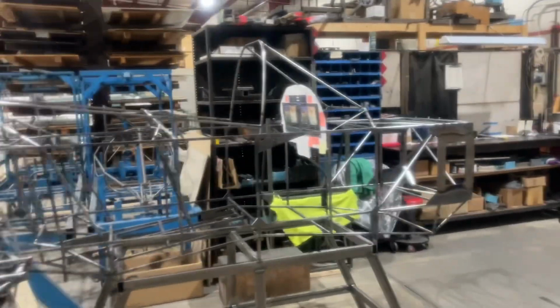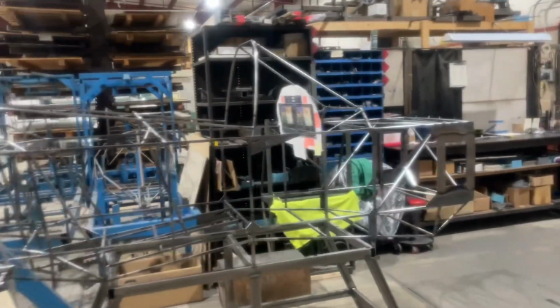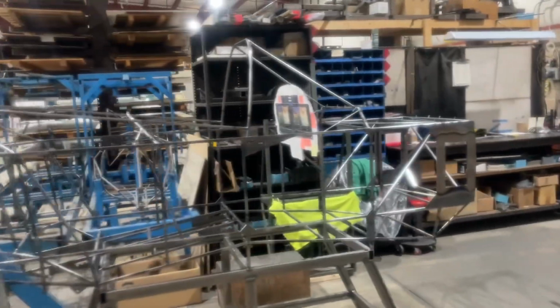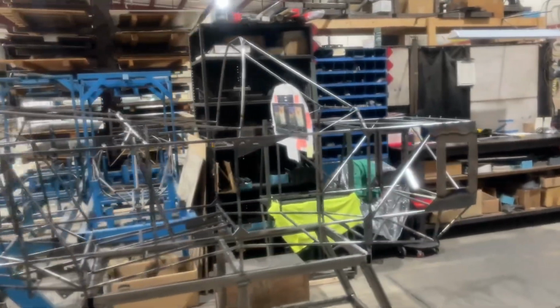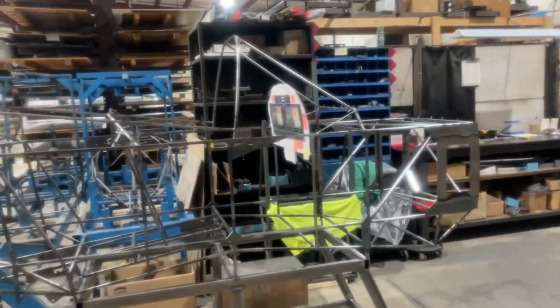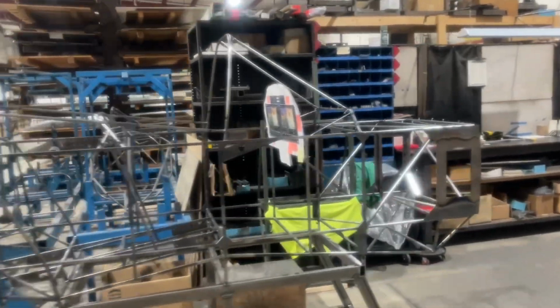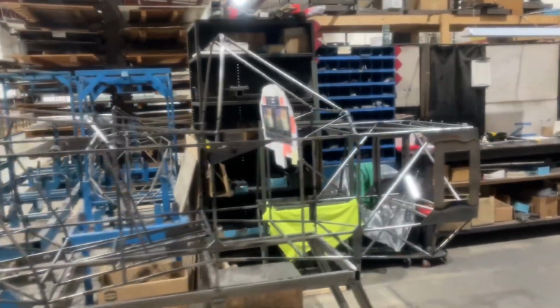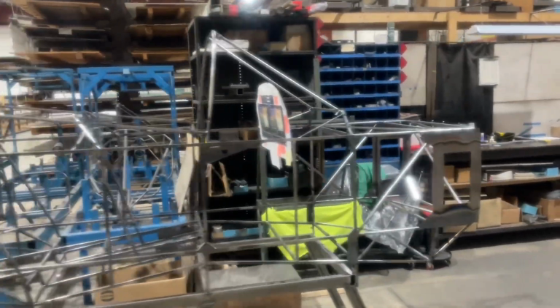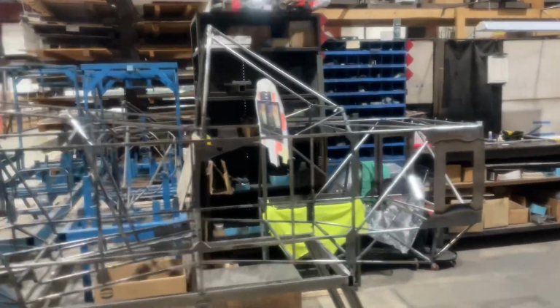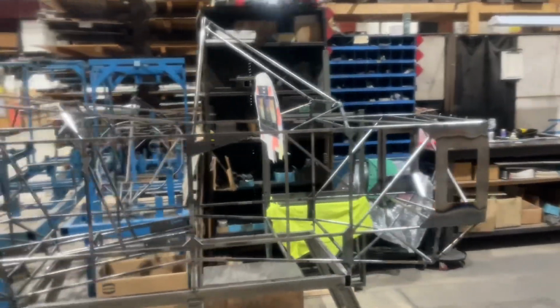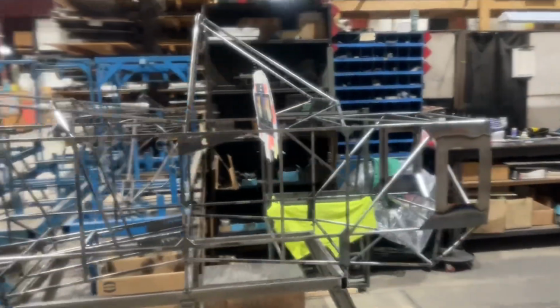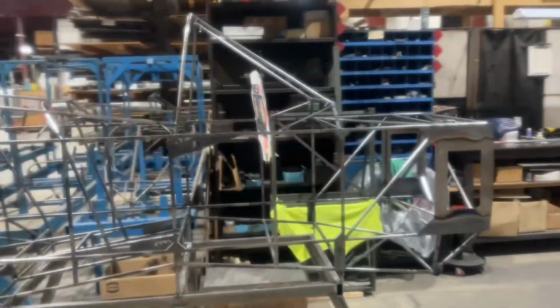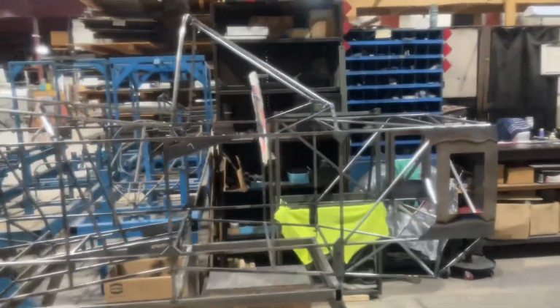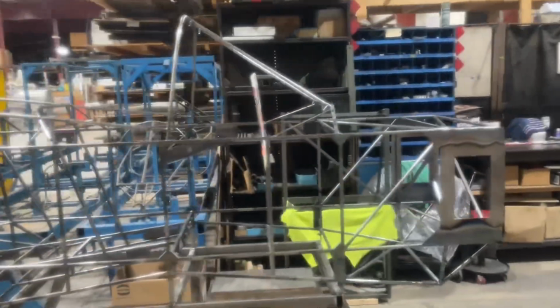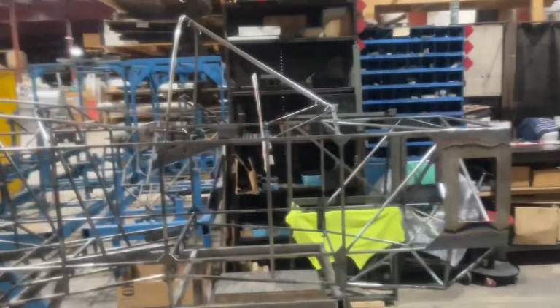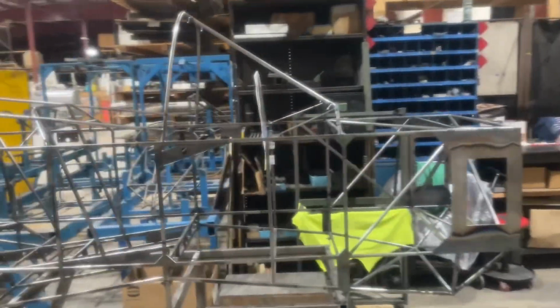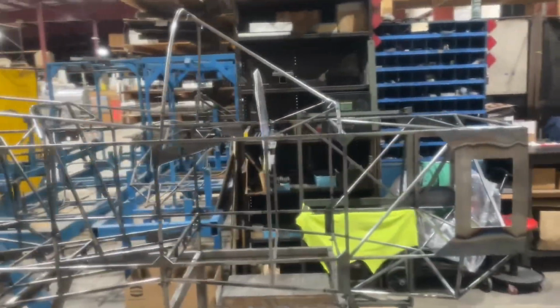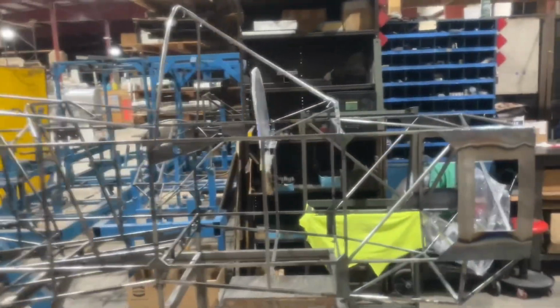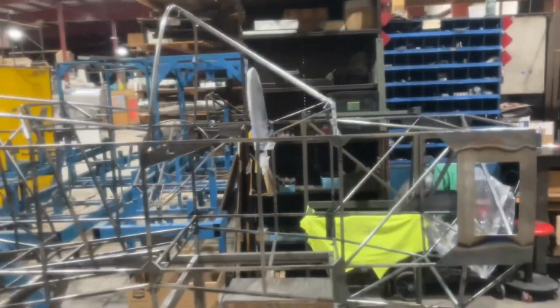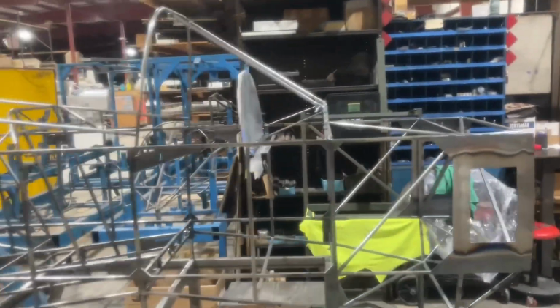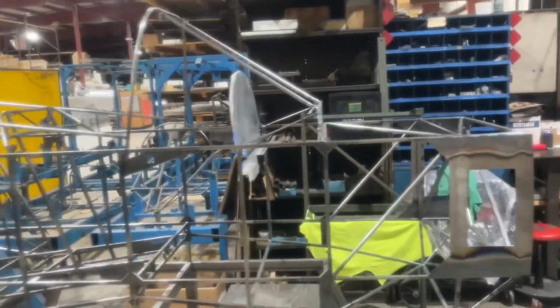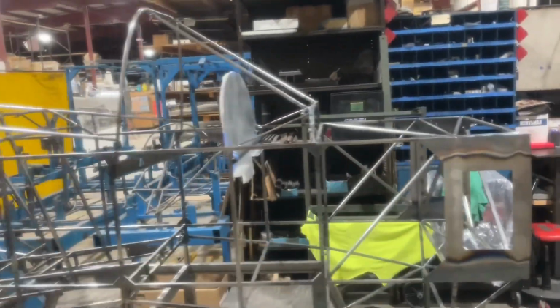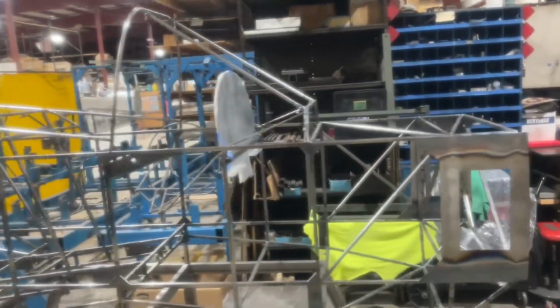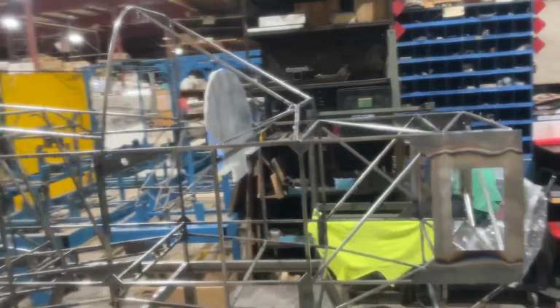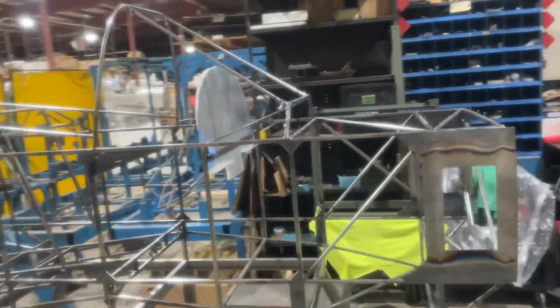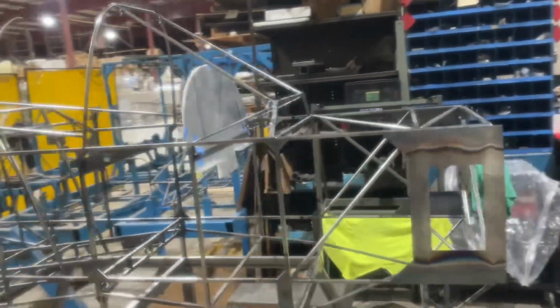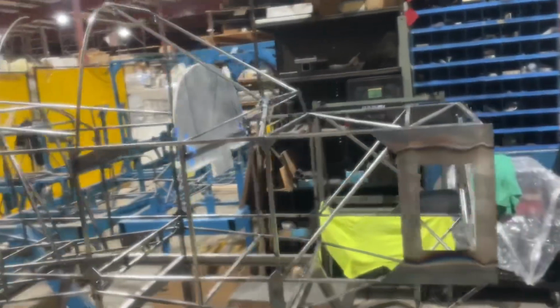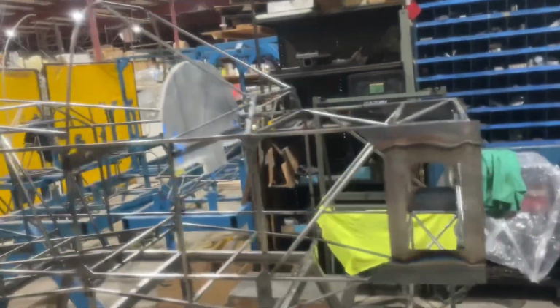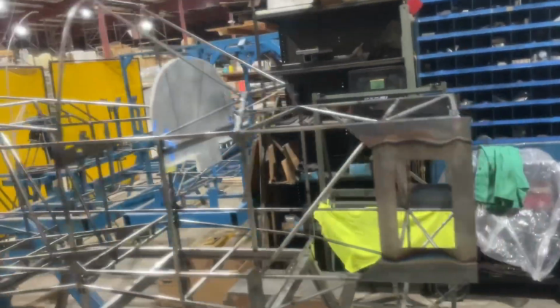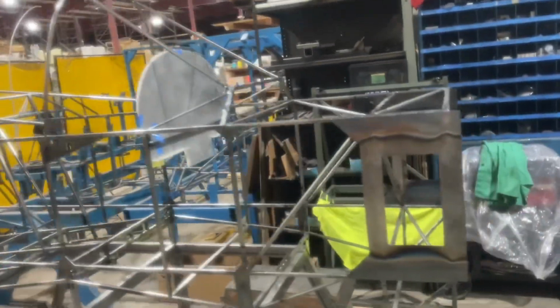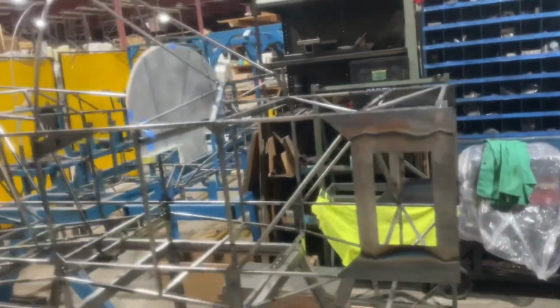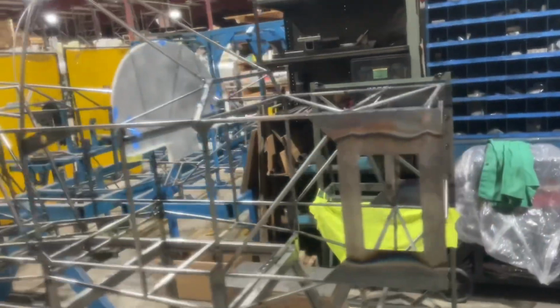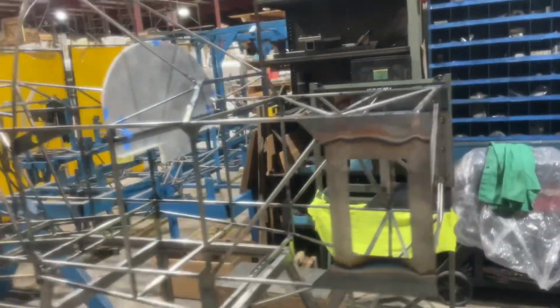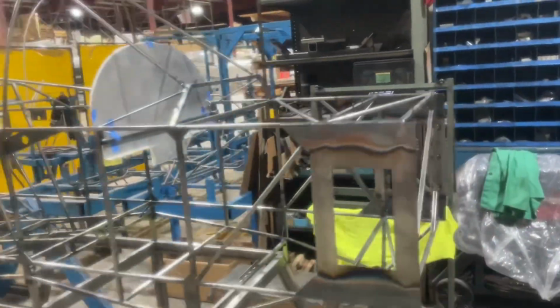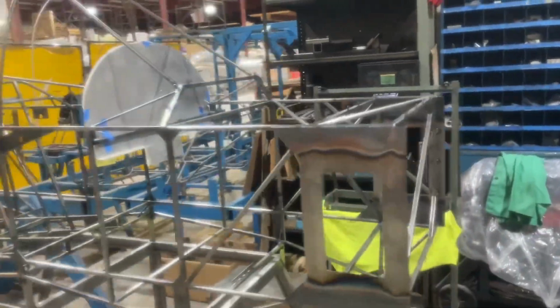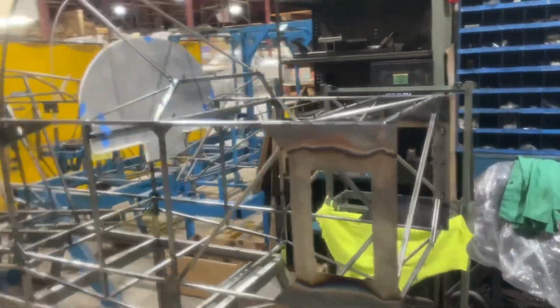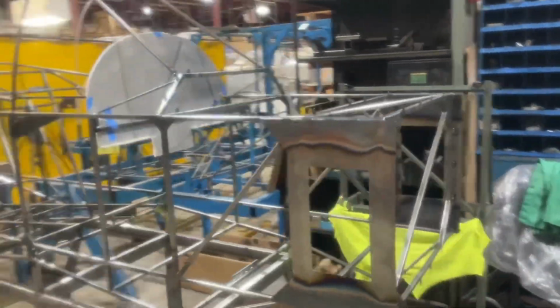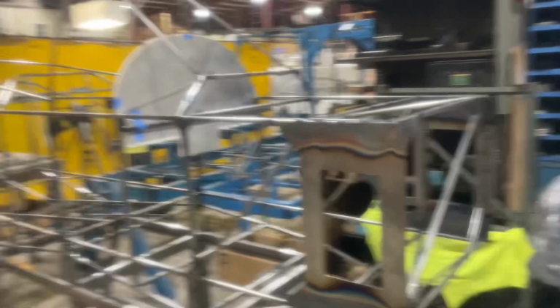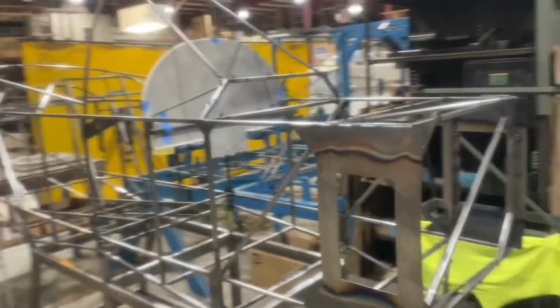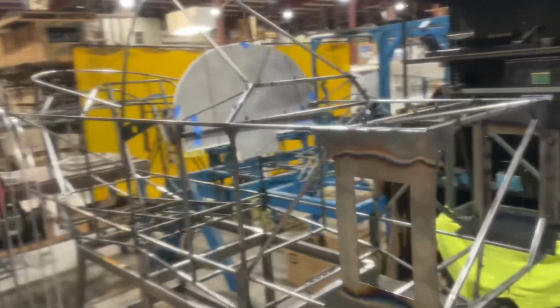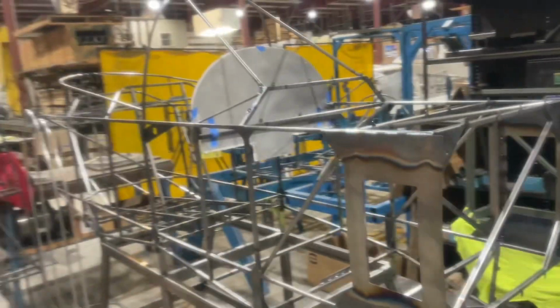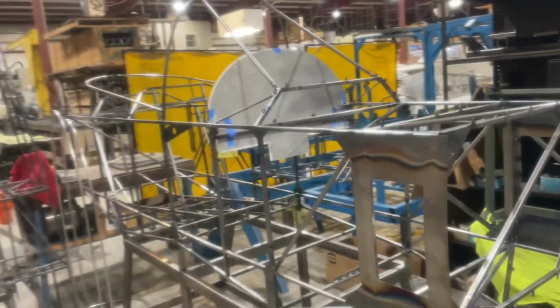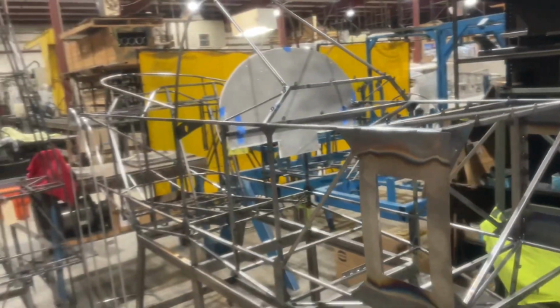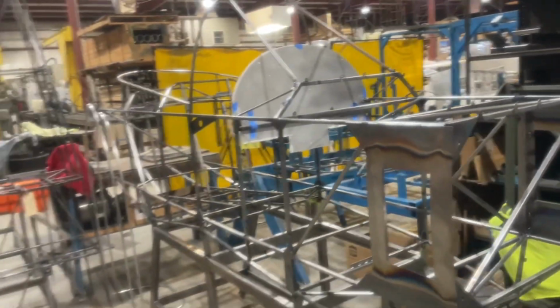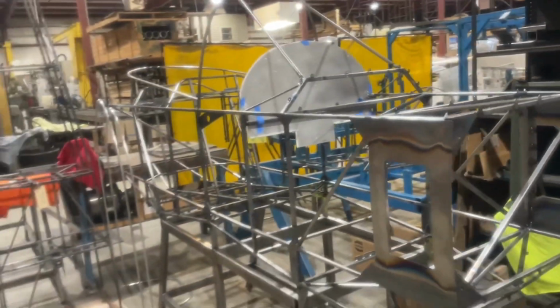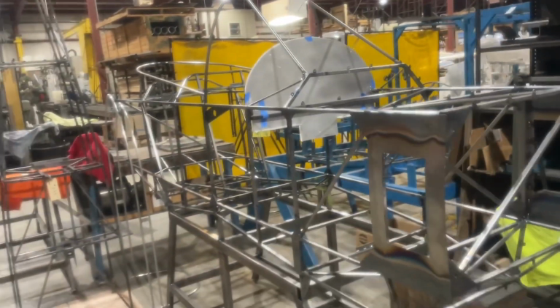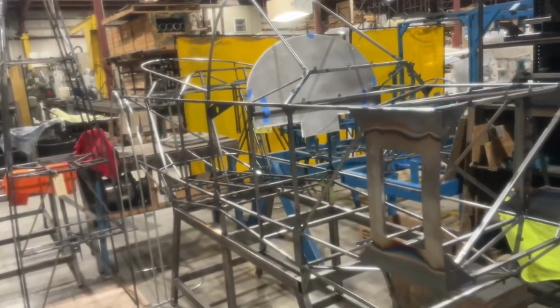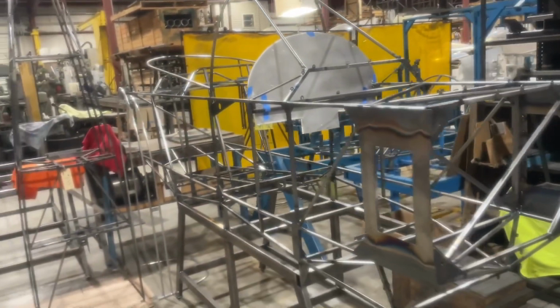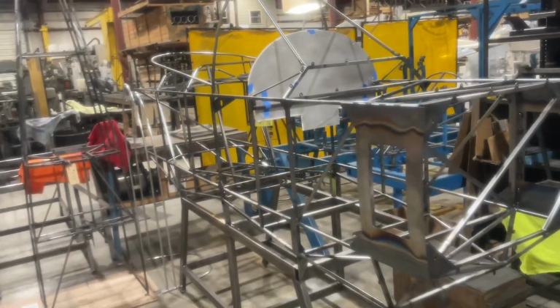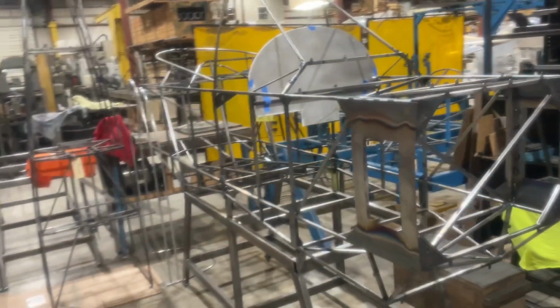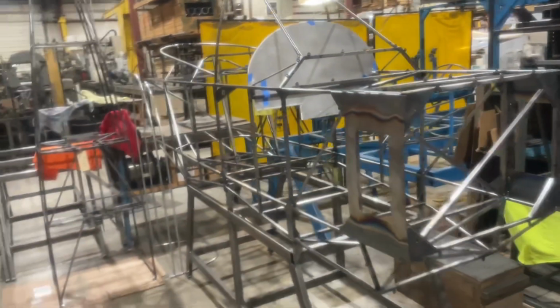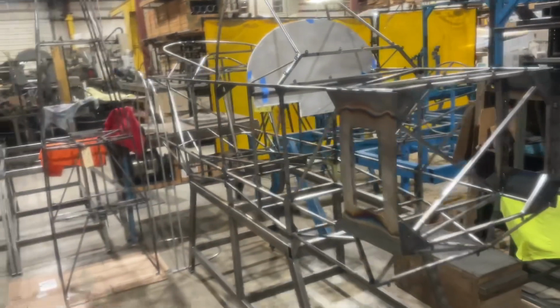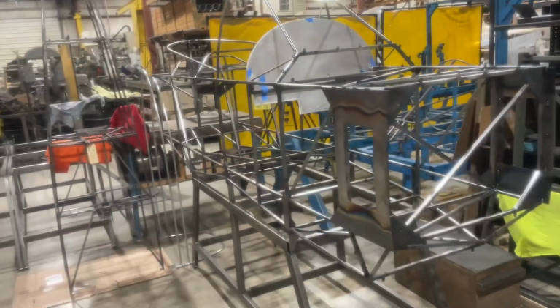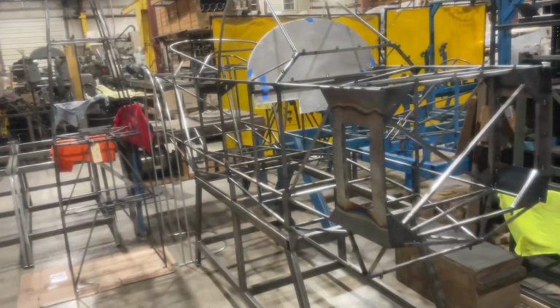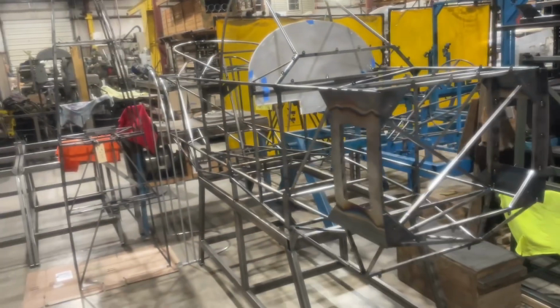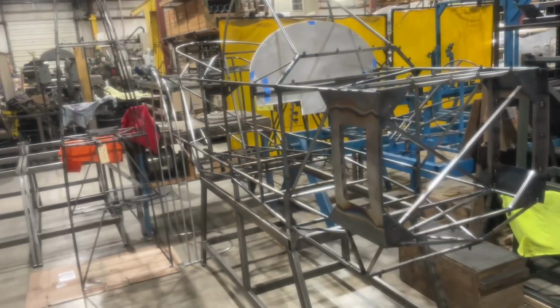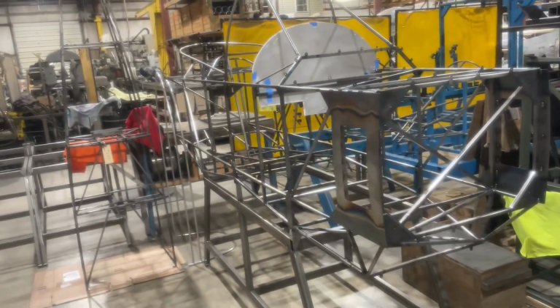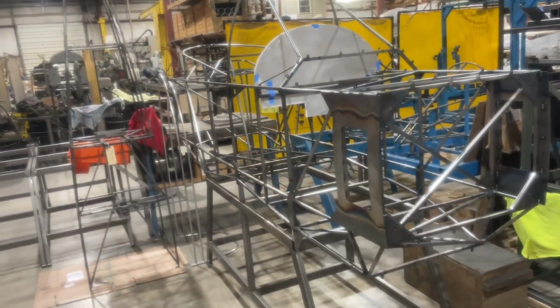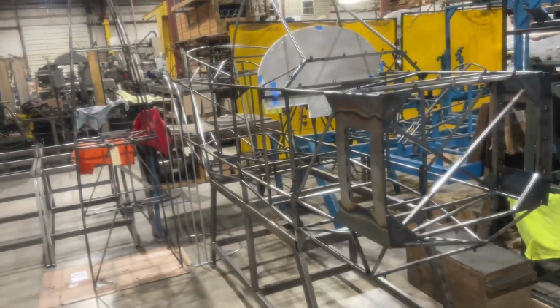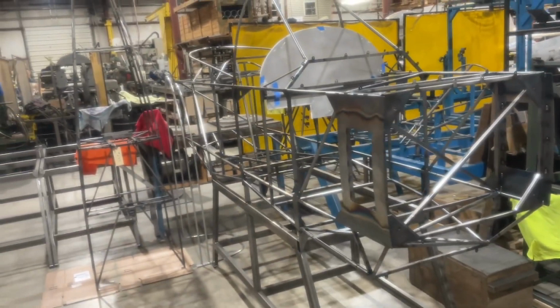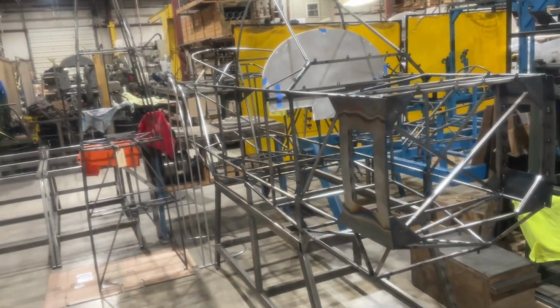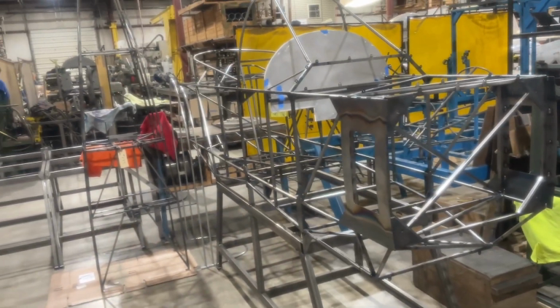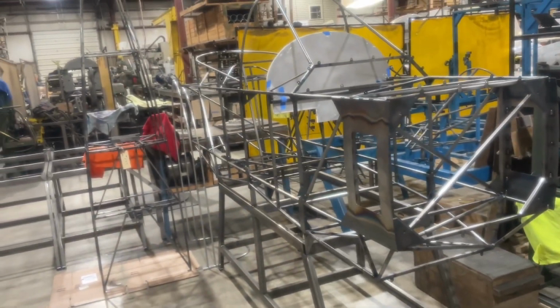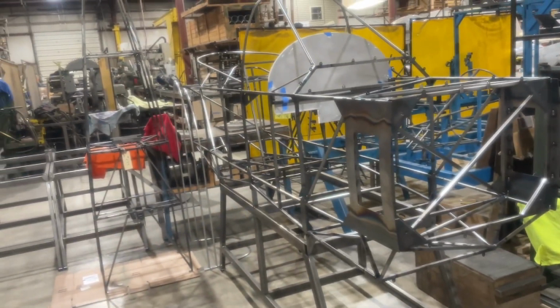So my frame is all done, getting ready to go out to powder coat. Rob said it's probably going to powder coat this week.